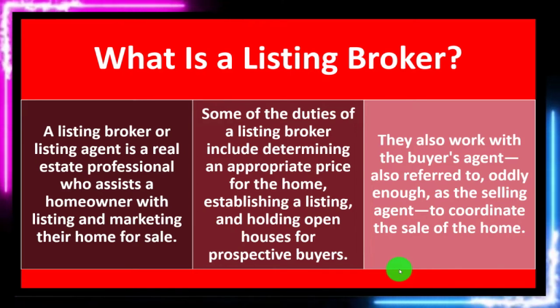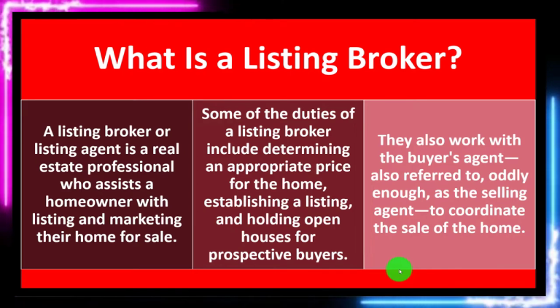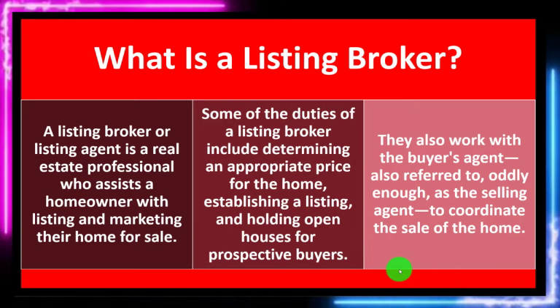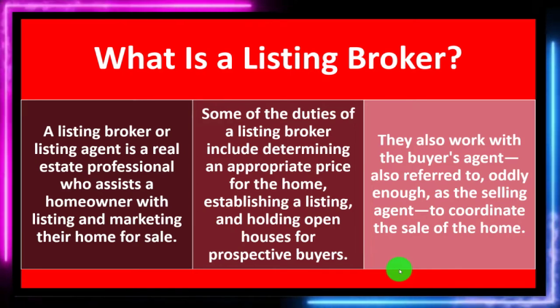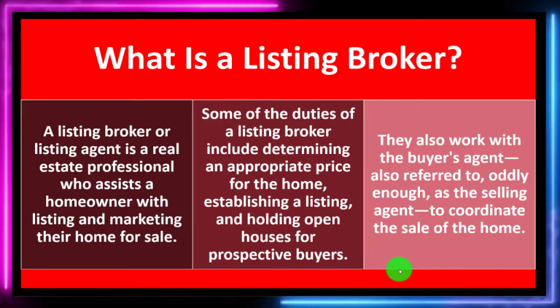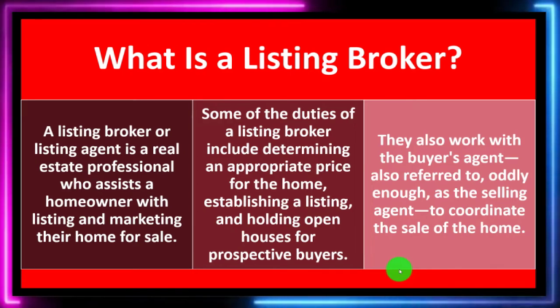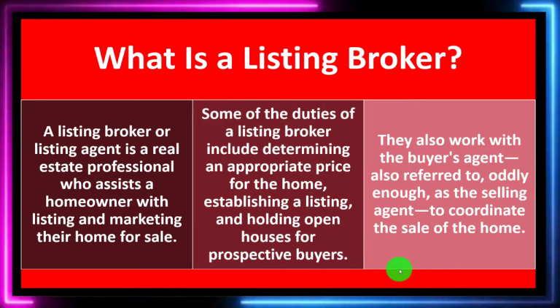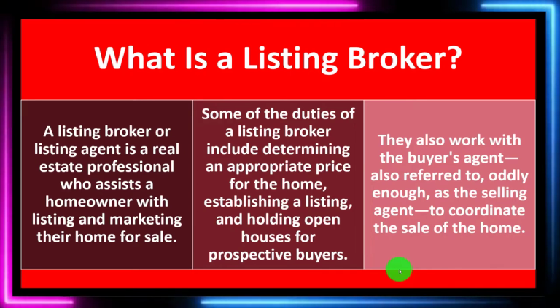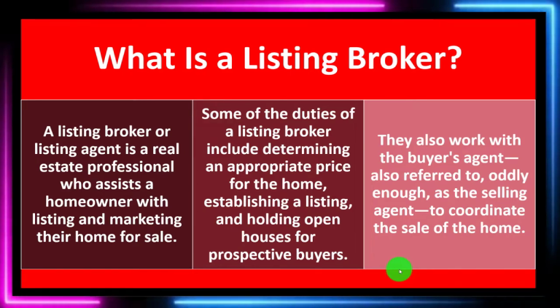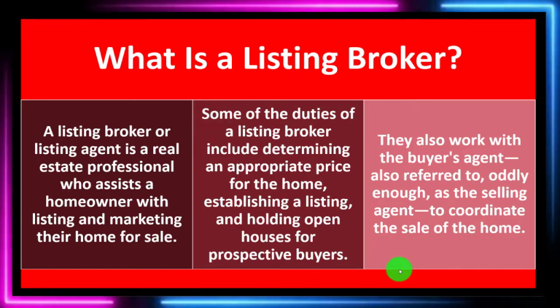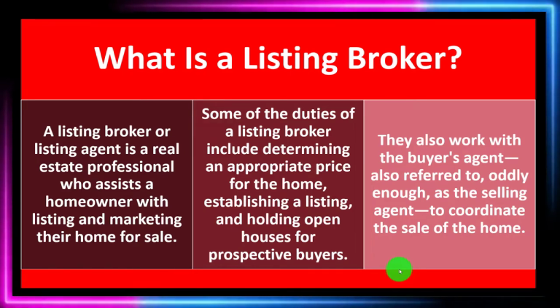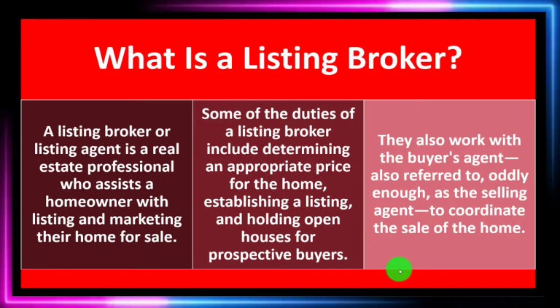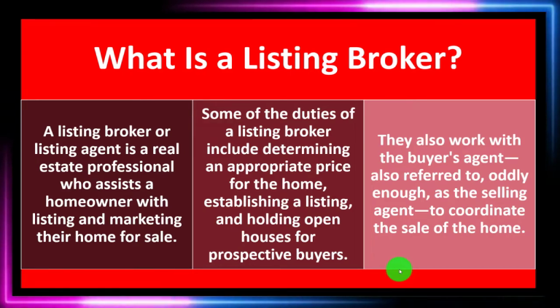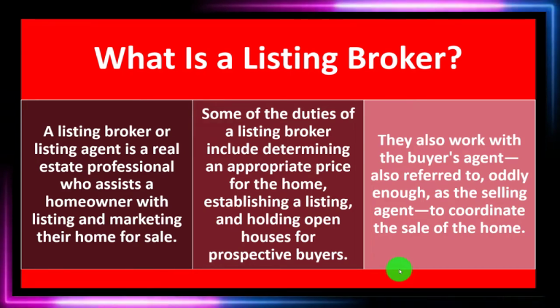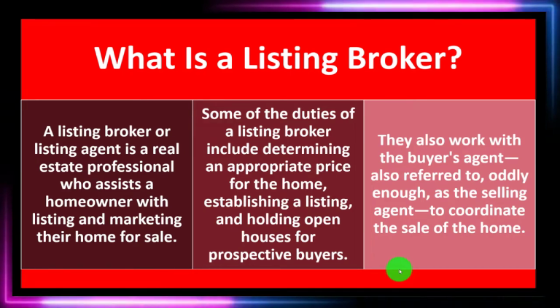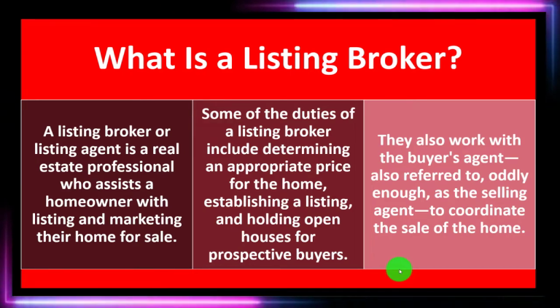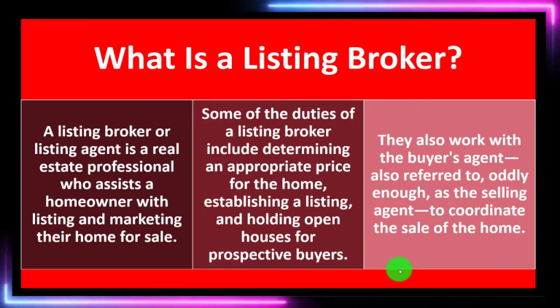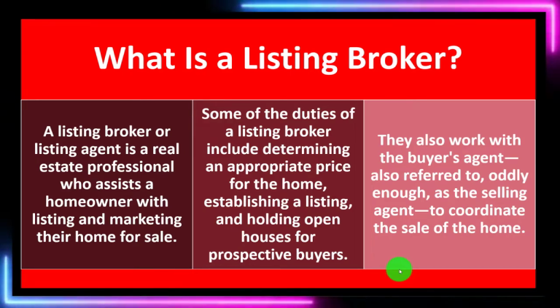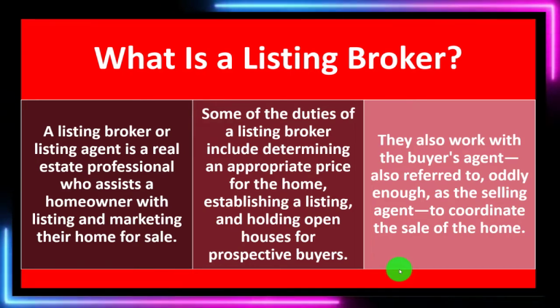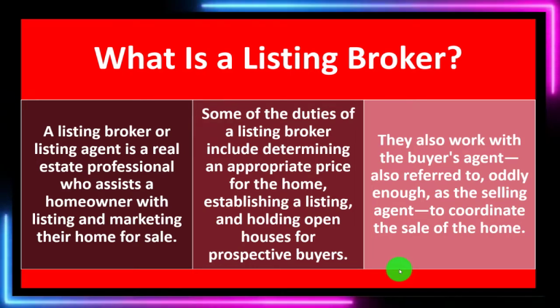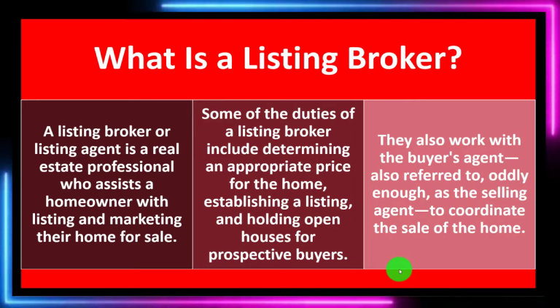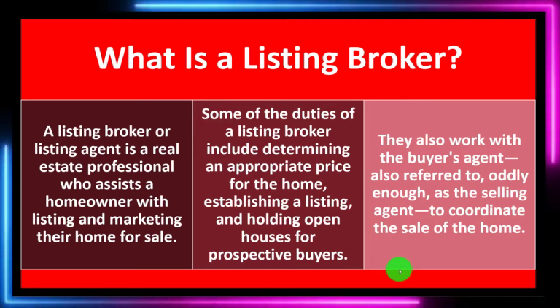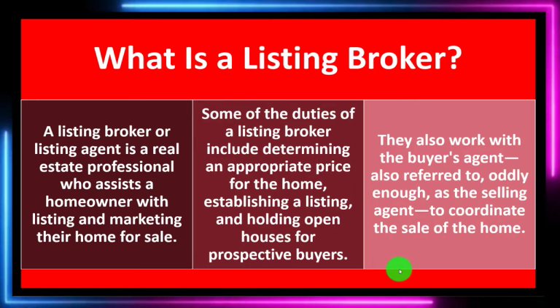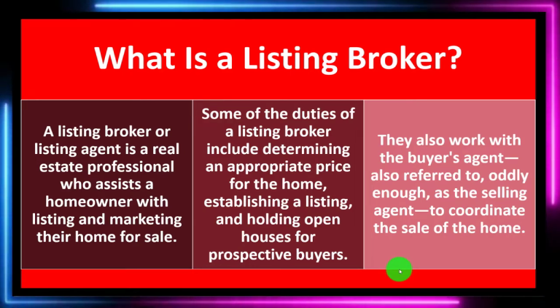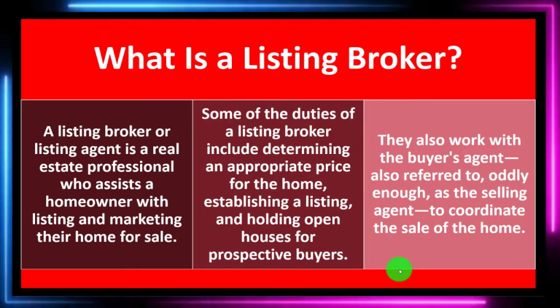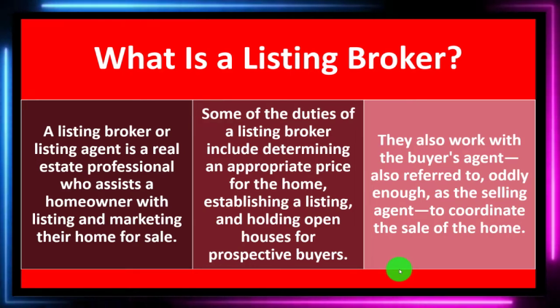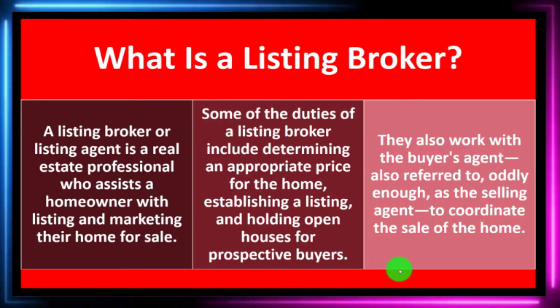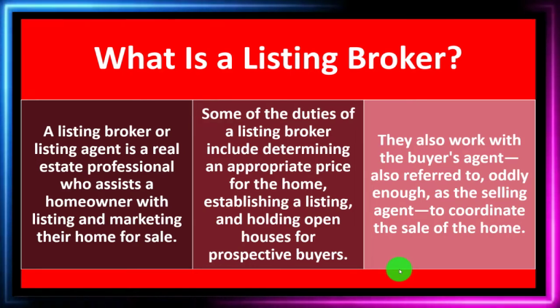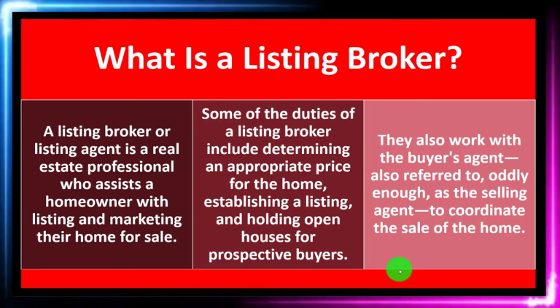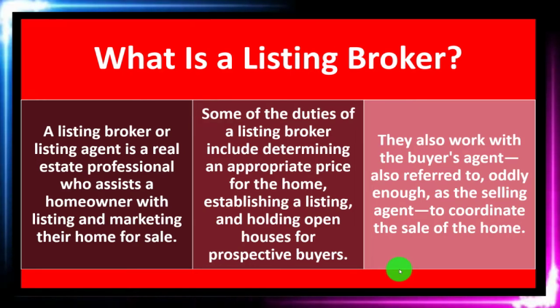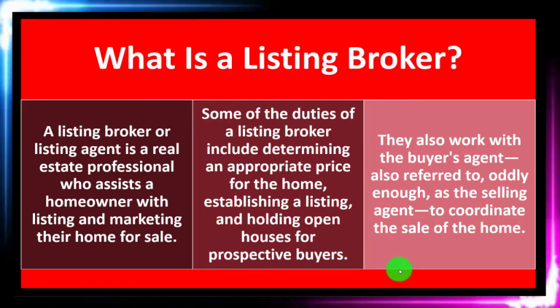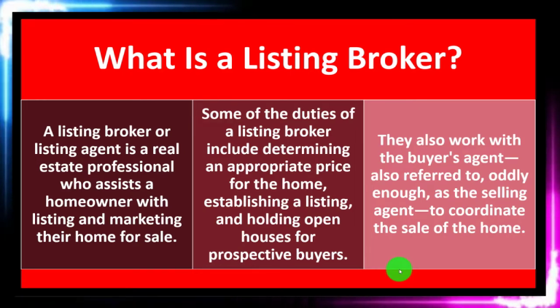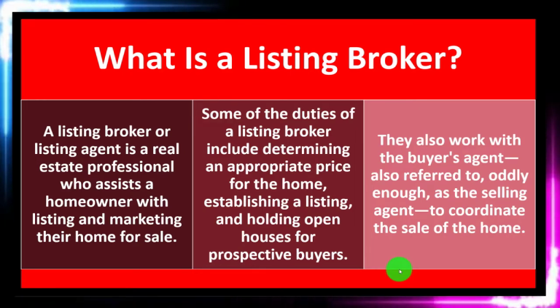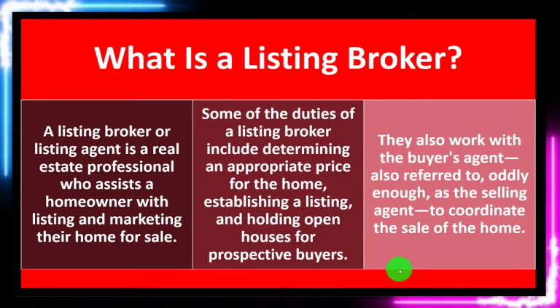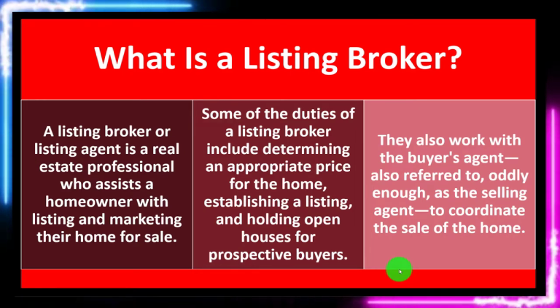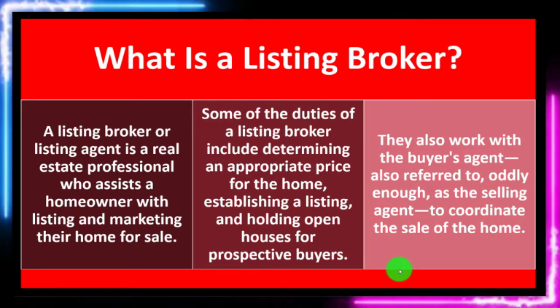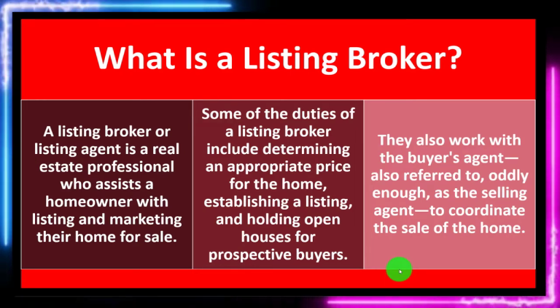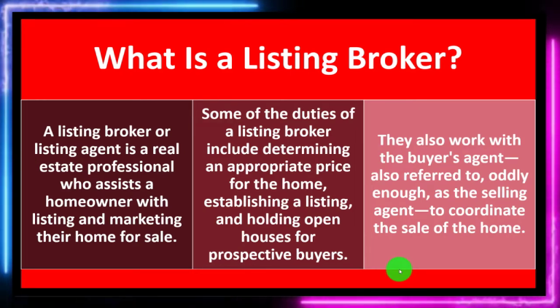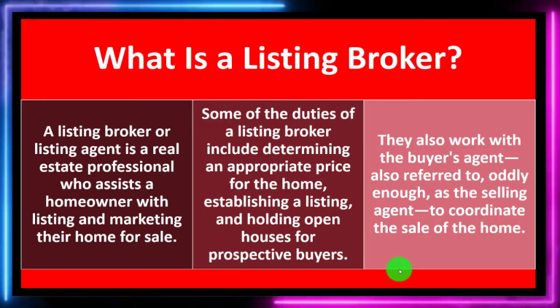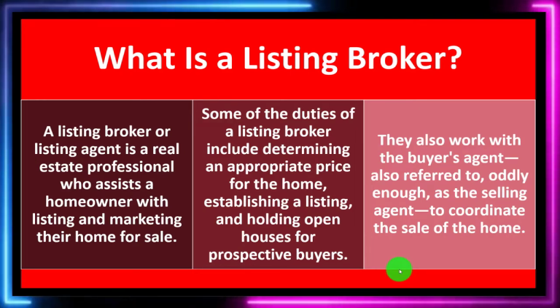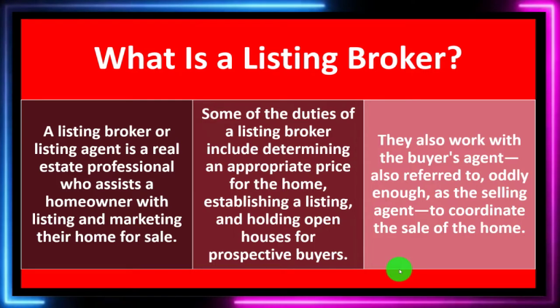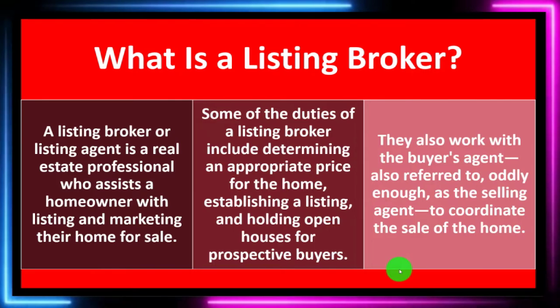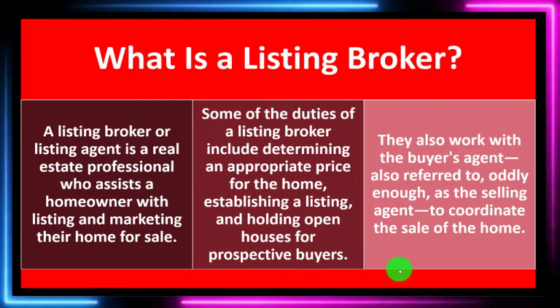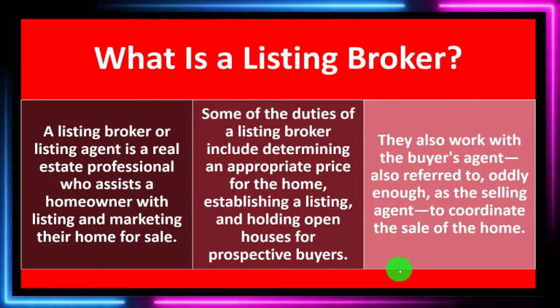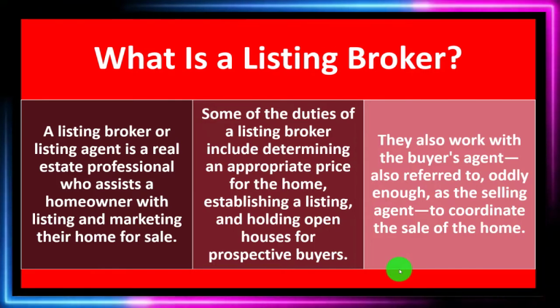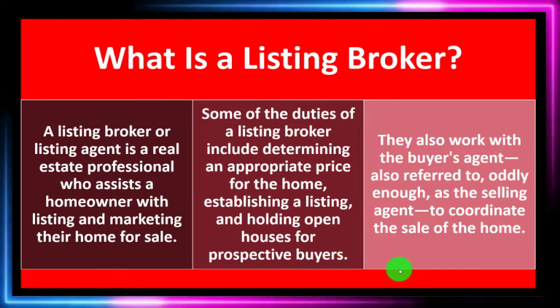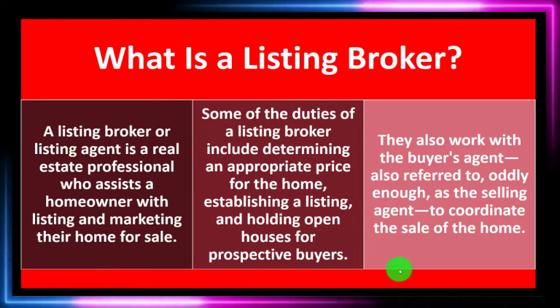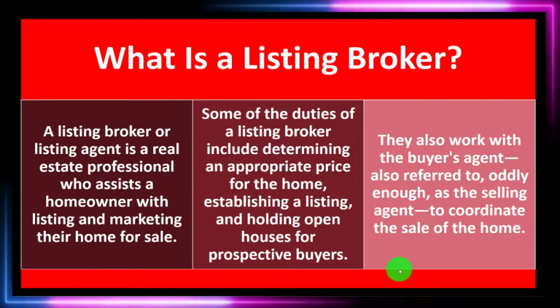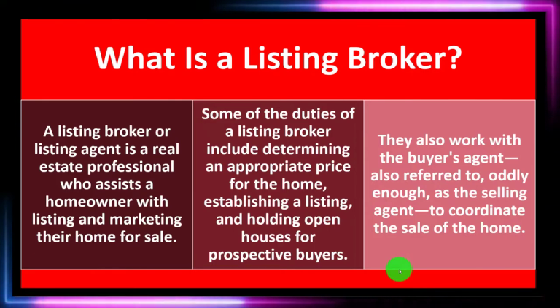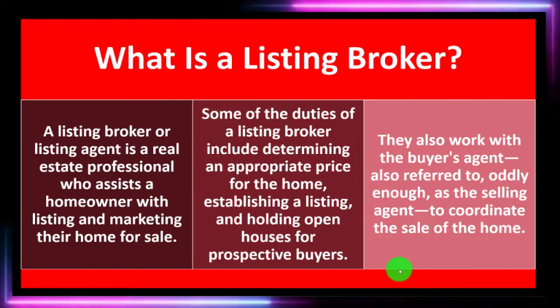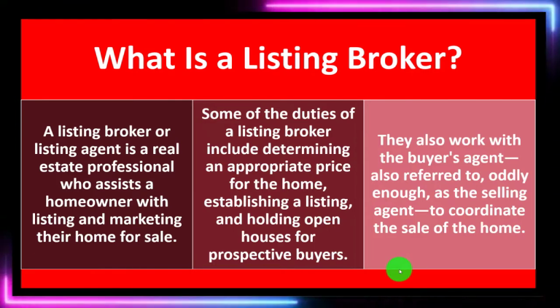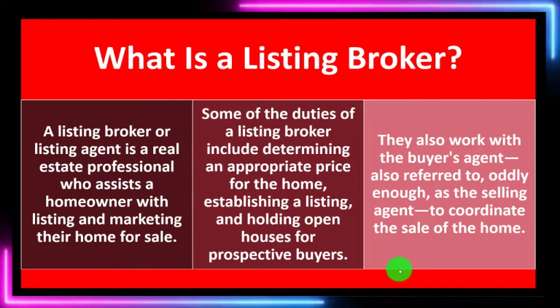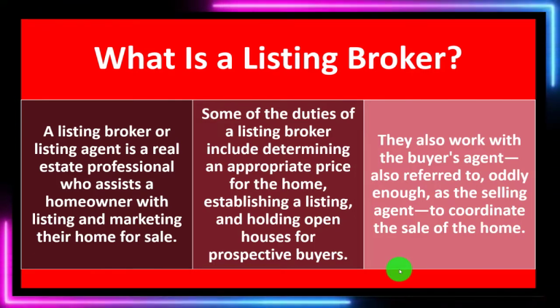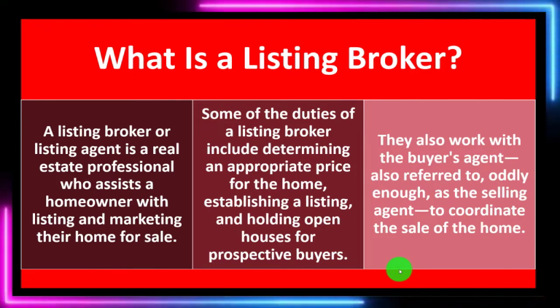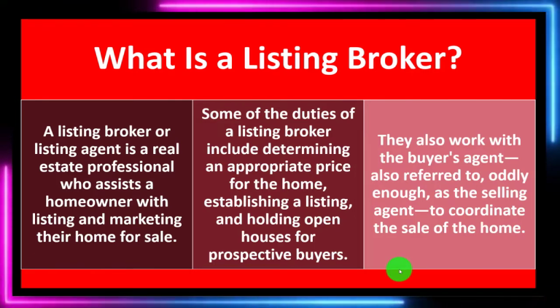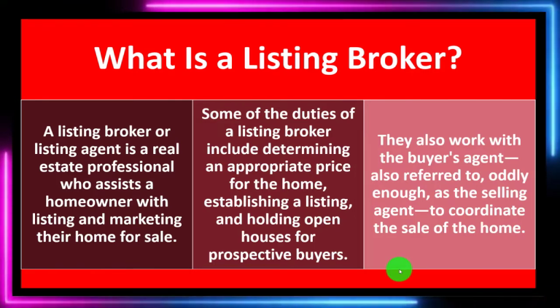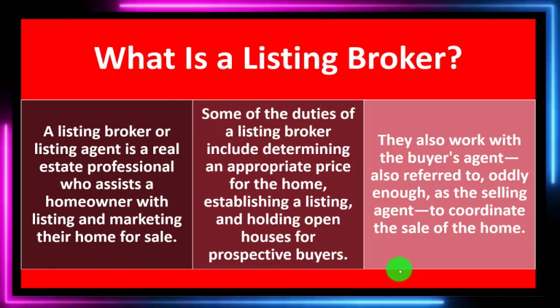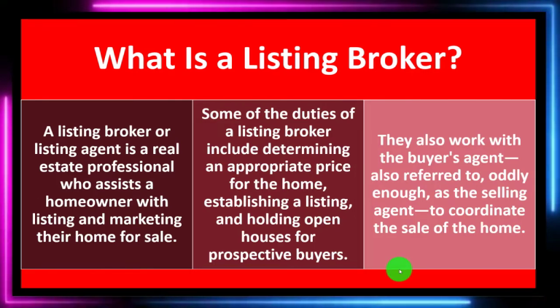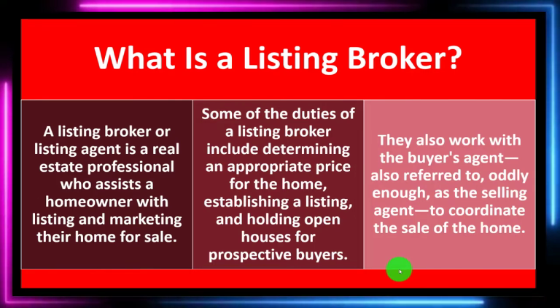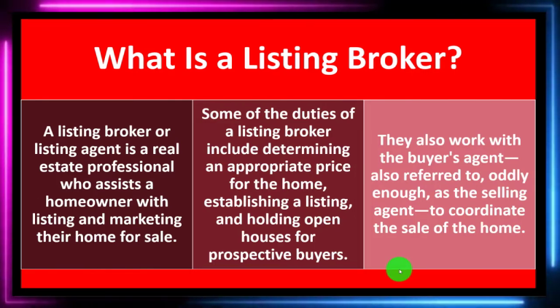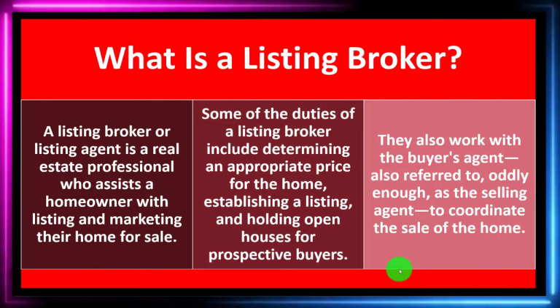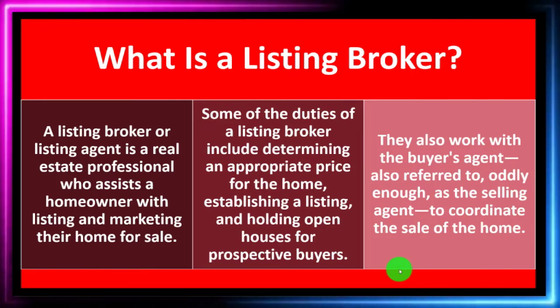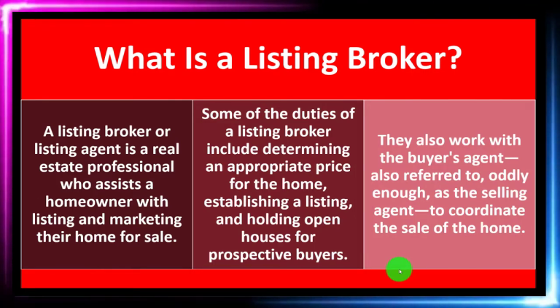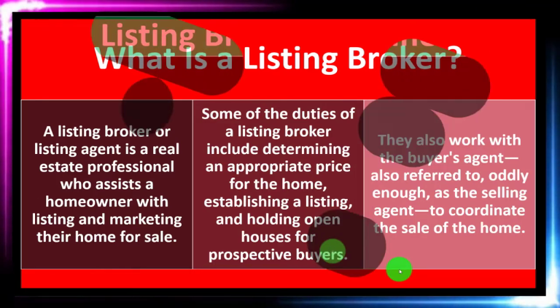The listing broker also works with the buyer's agent — also referred to, oddly enough, as the selling agent — to coordinate the sale of the home.